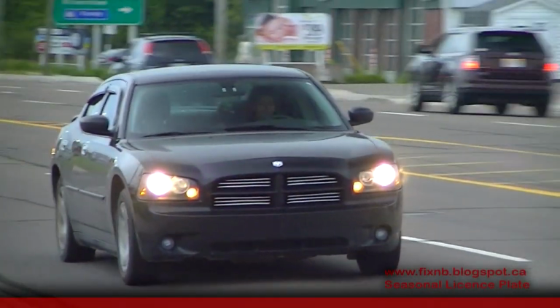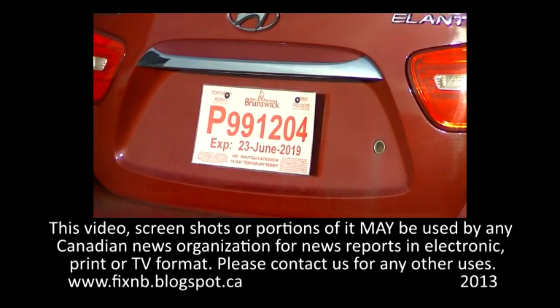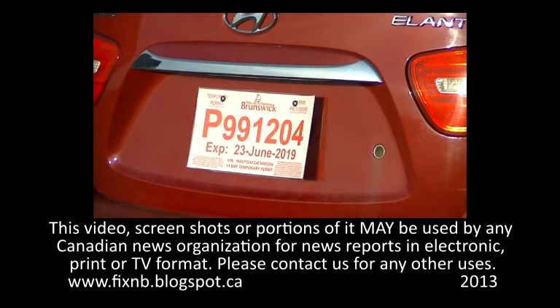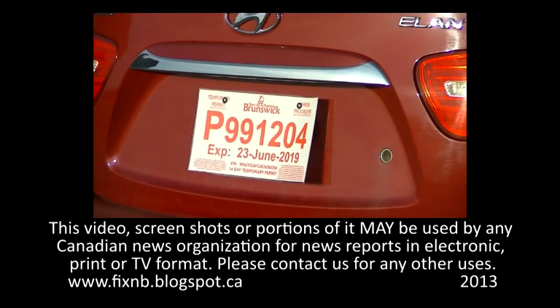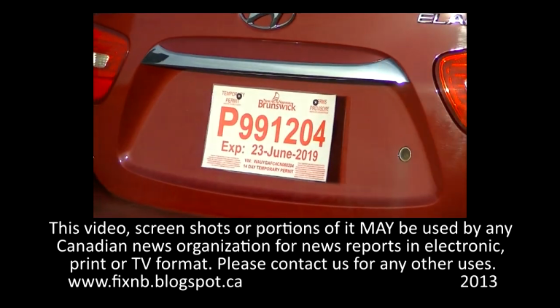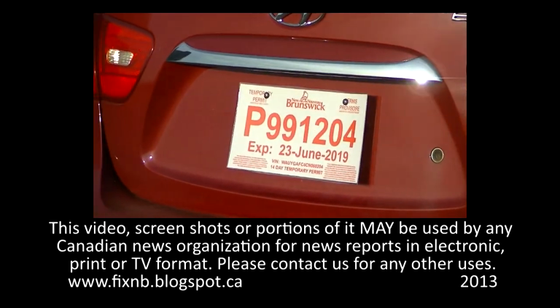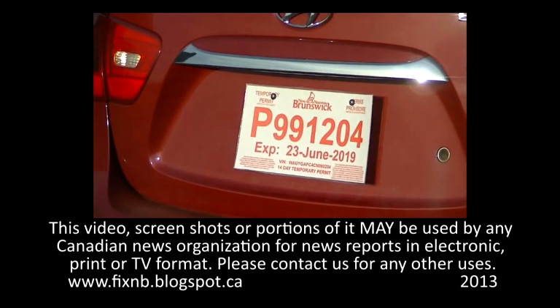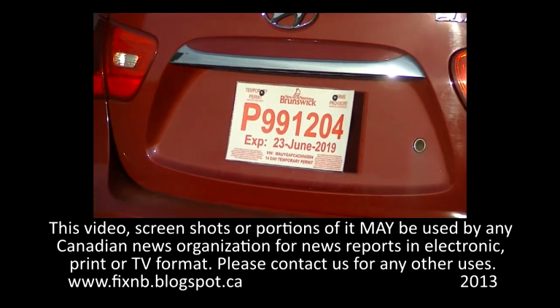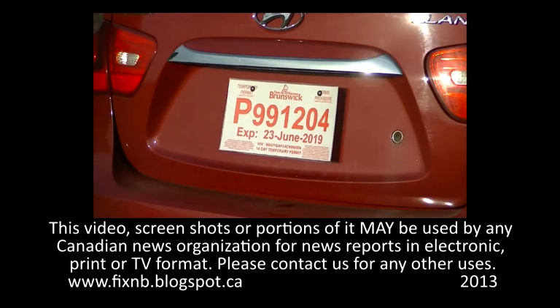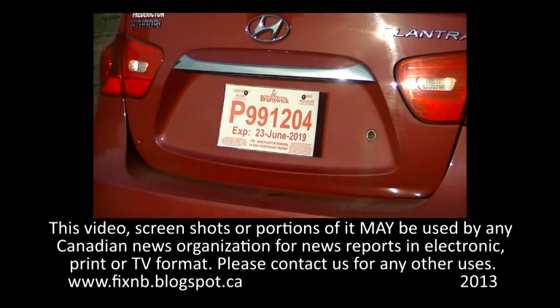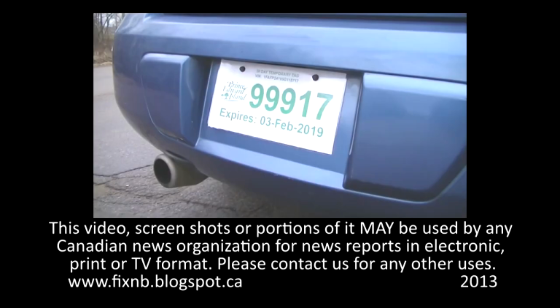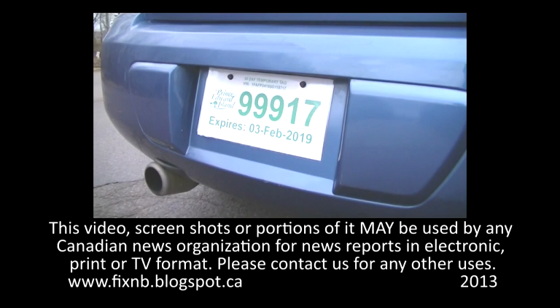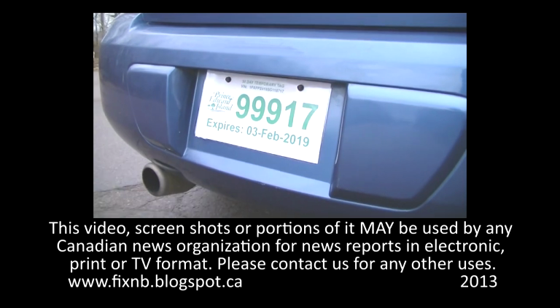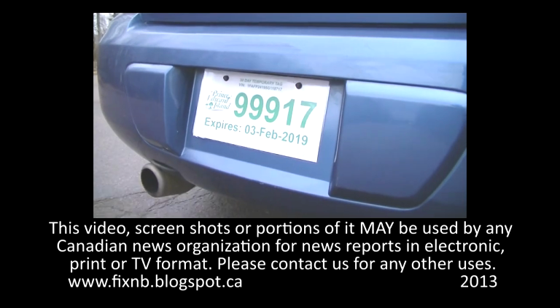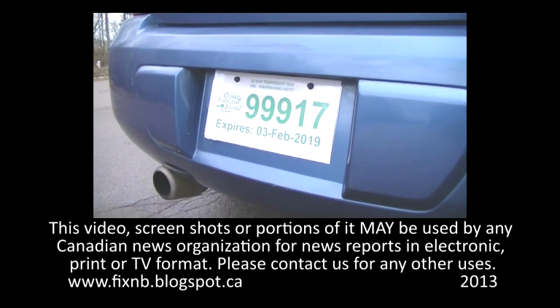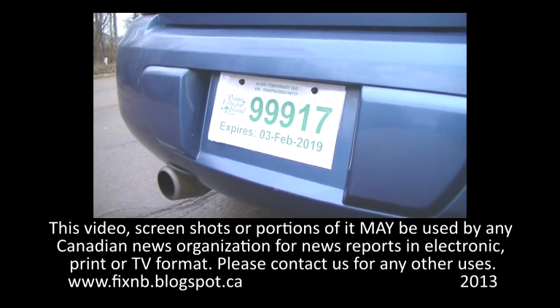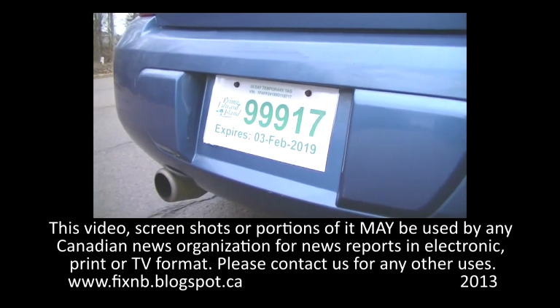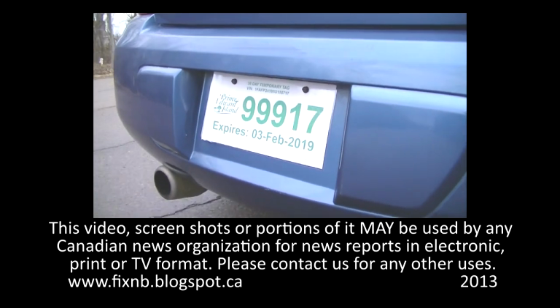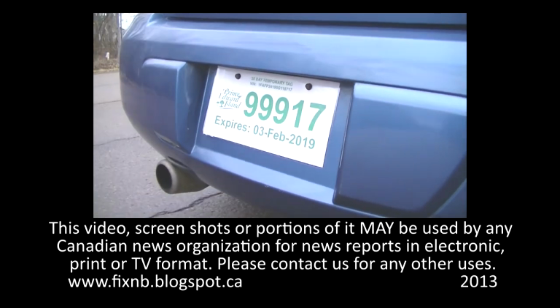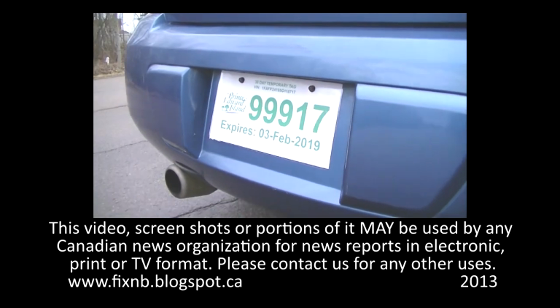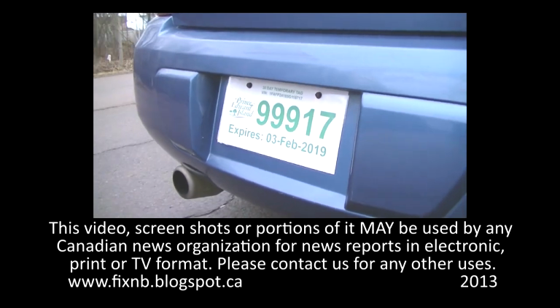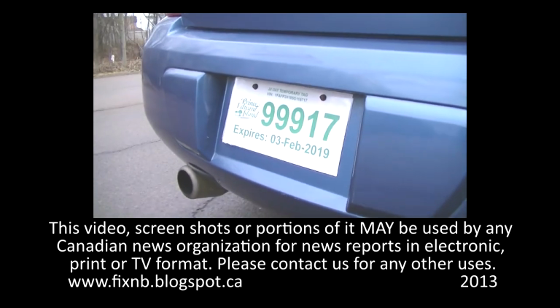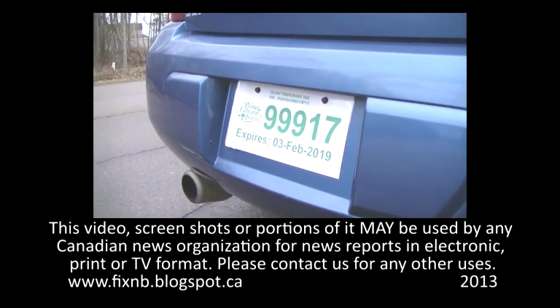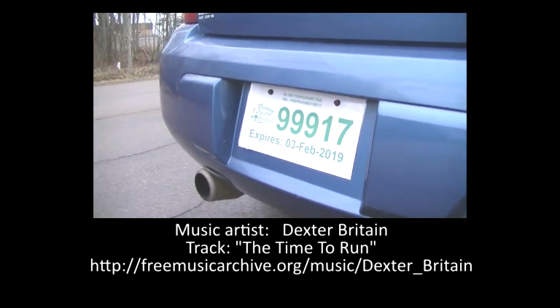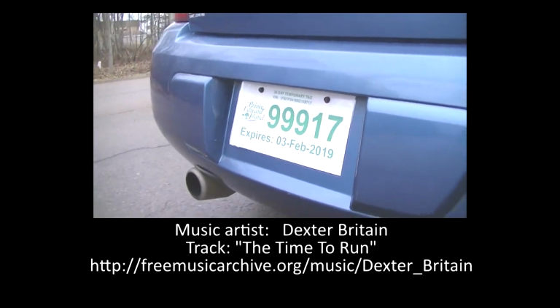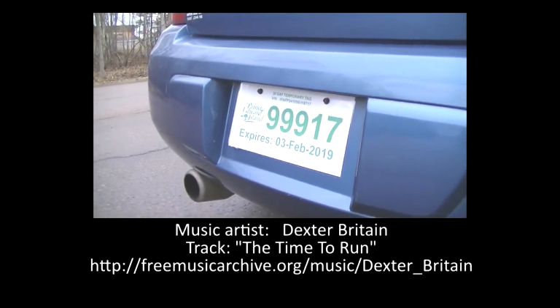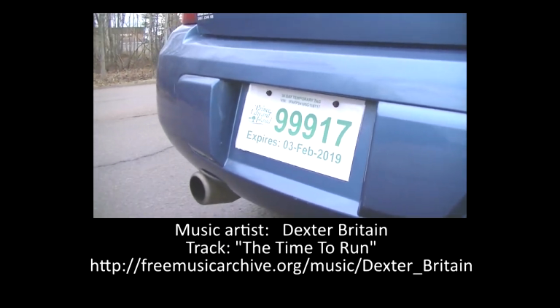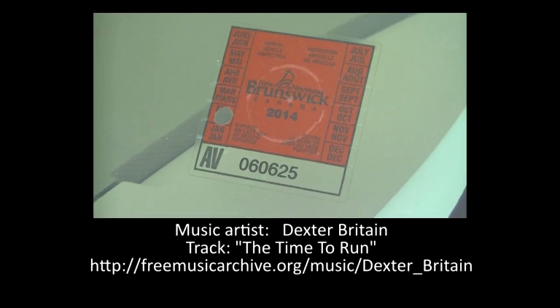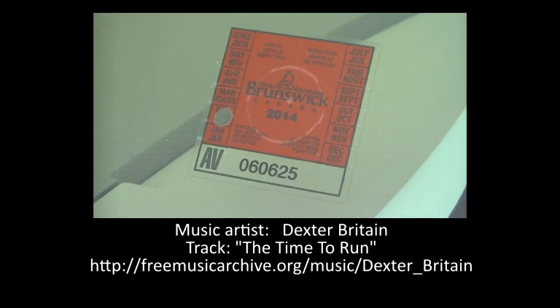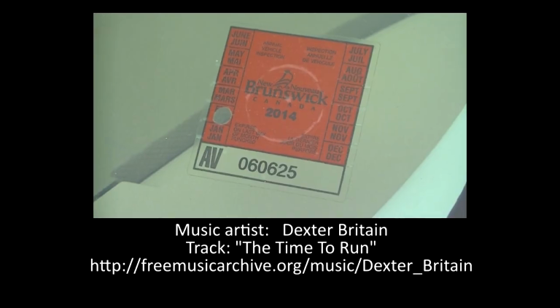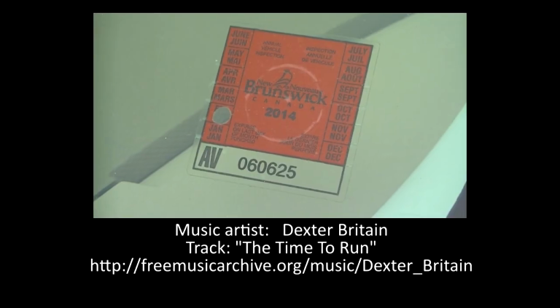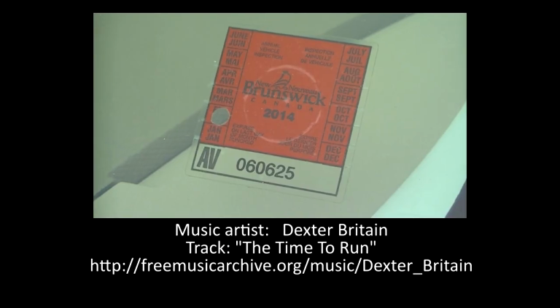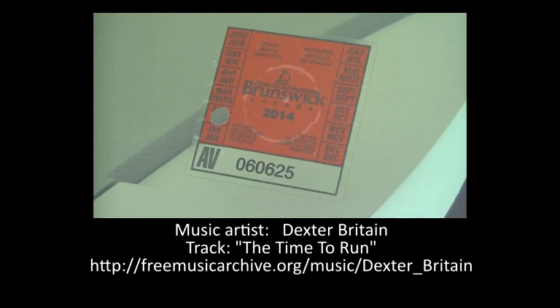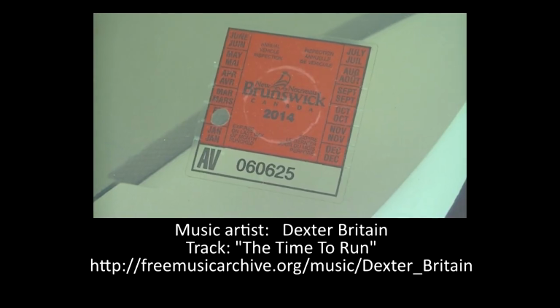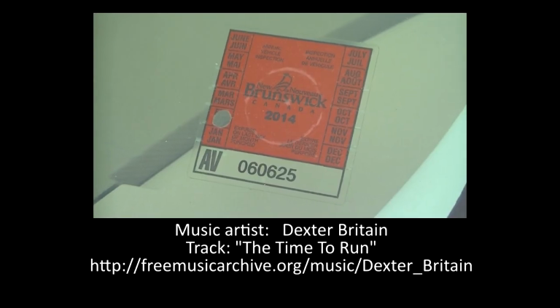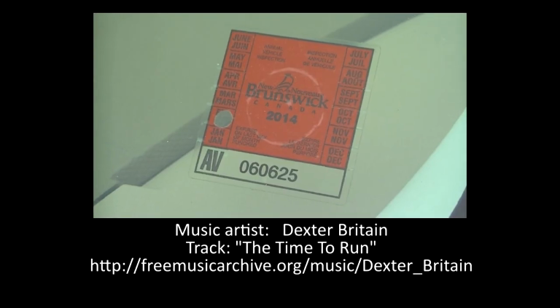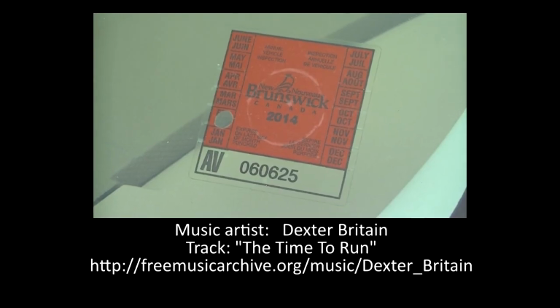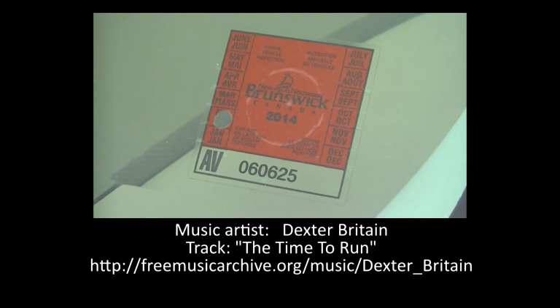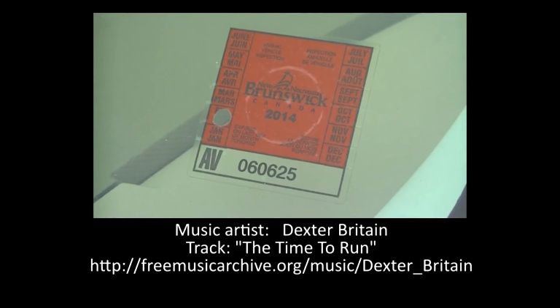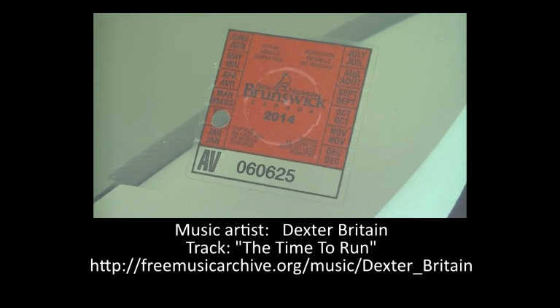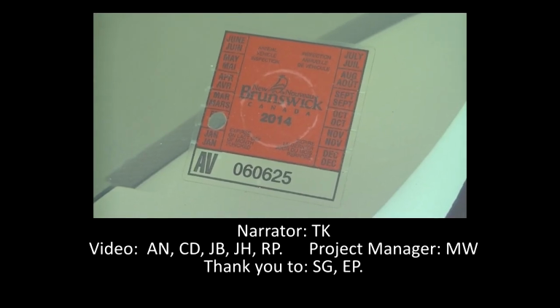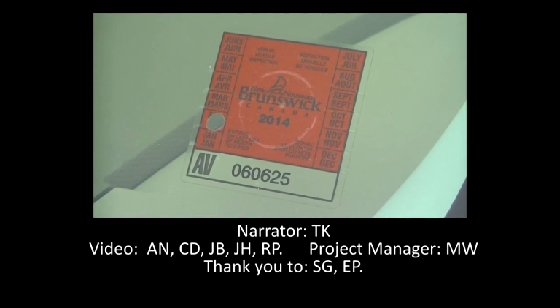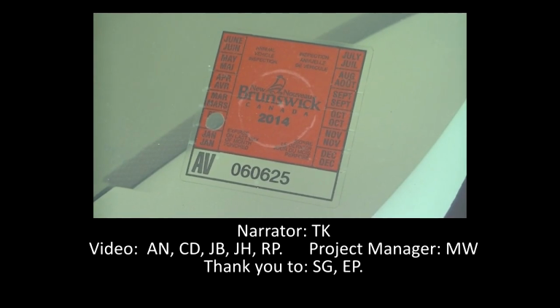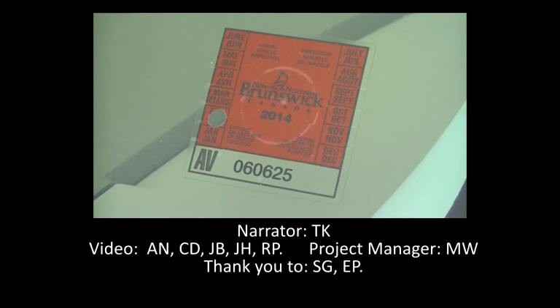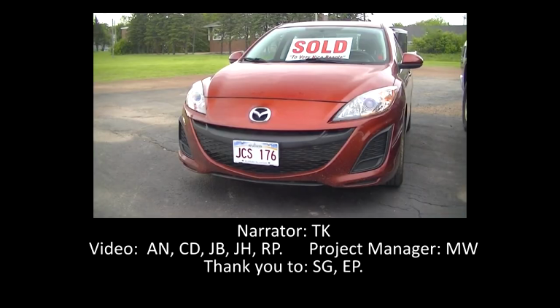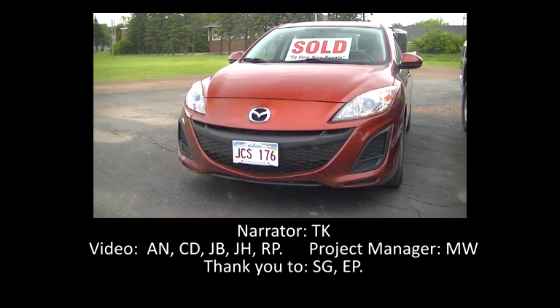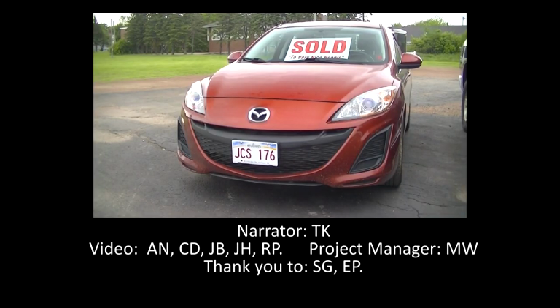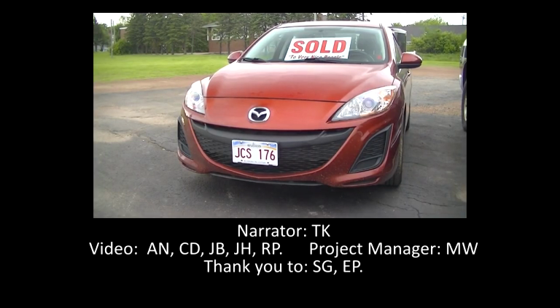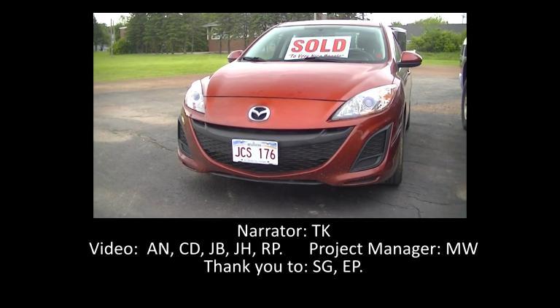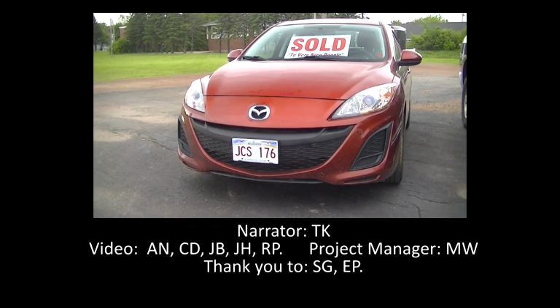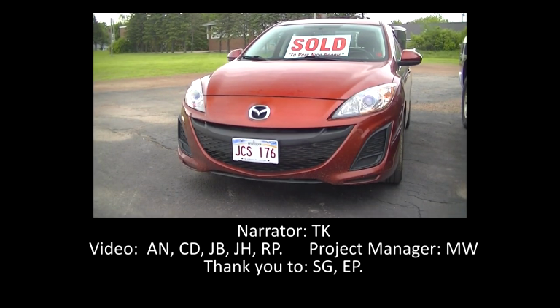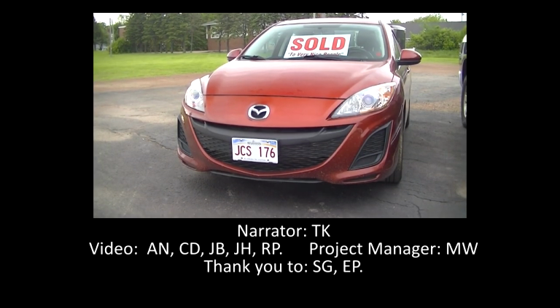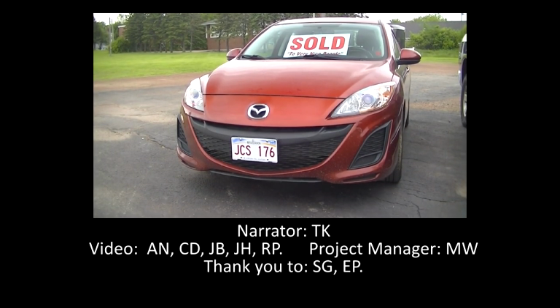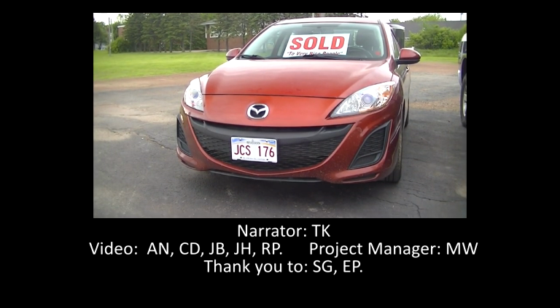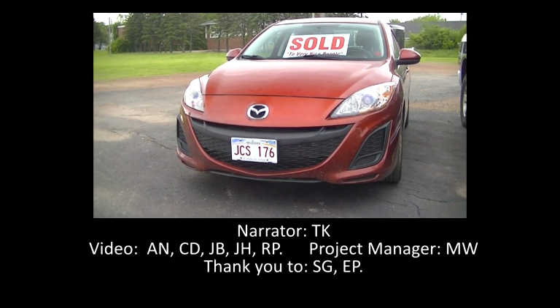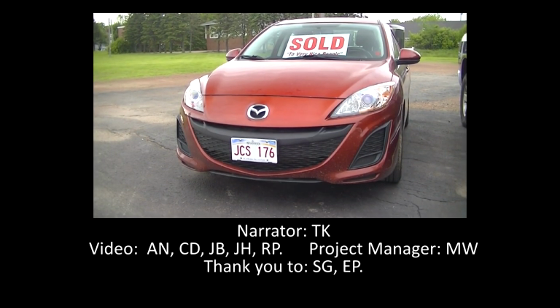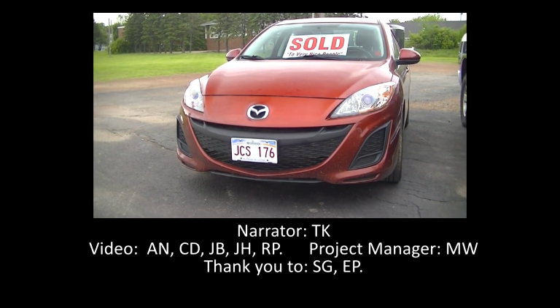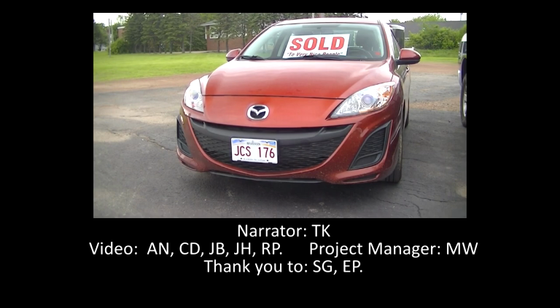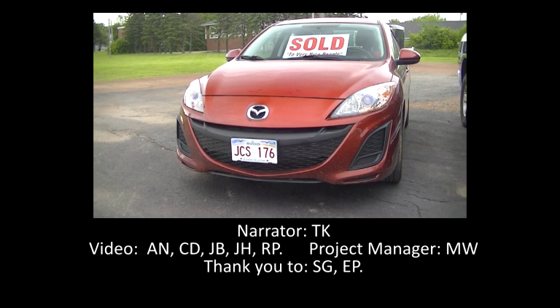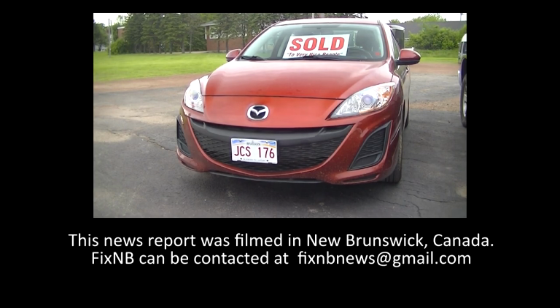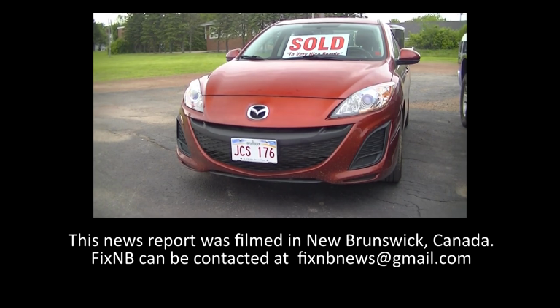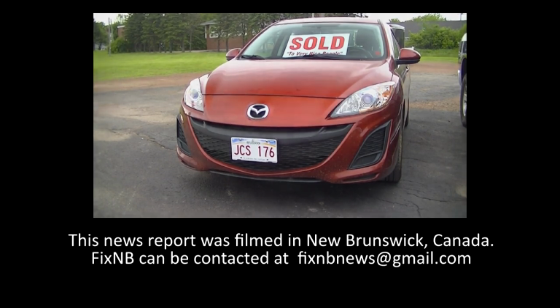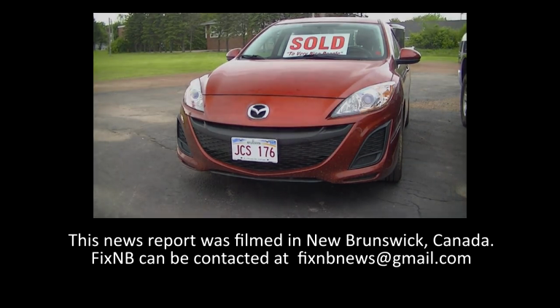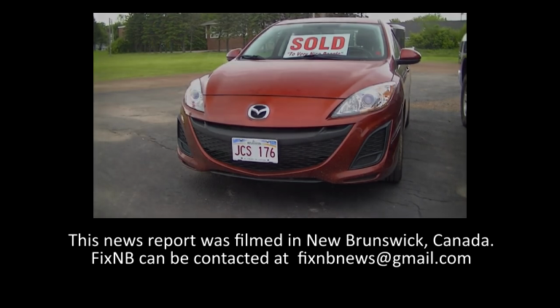Please view our other videos on temporary permits, motor vehicle inspections, and owning your plate. Thank you.